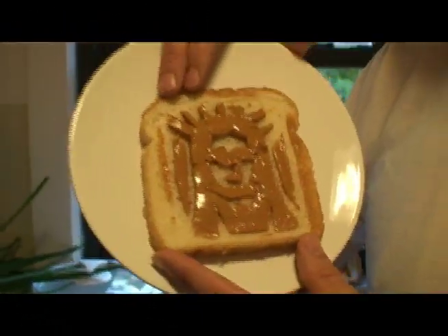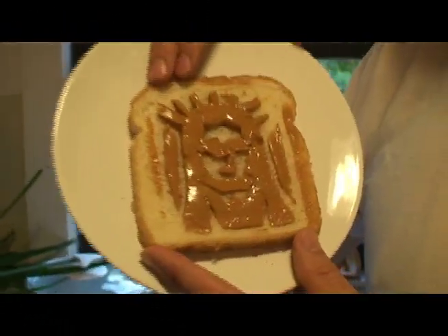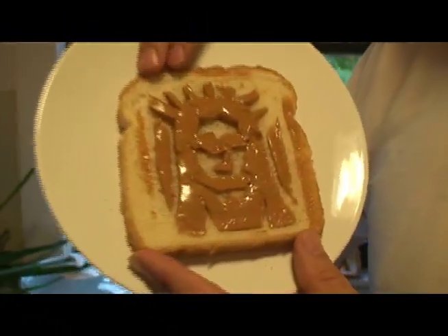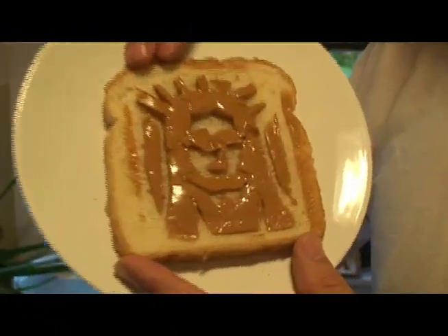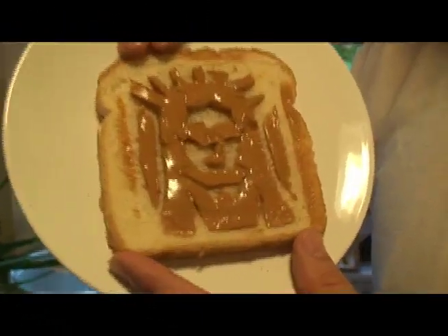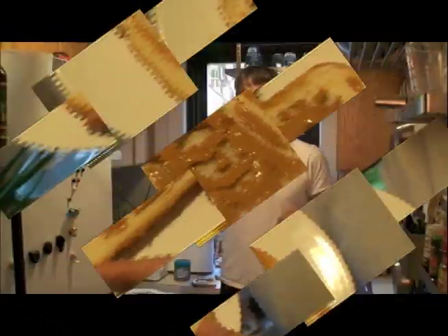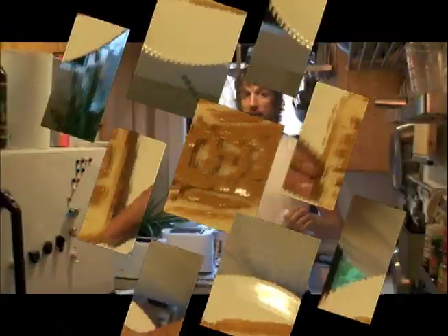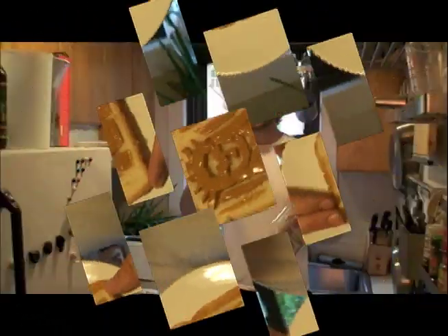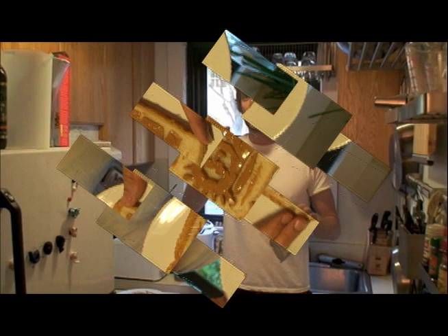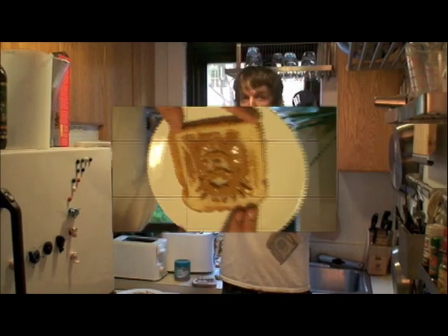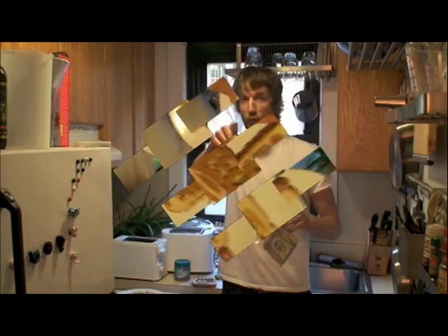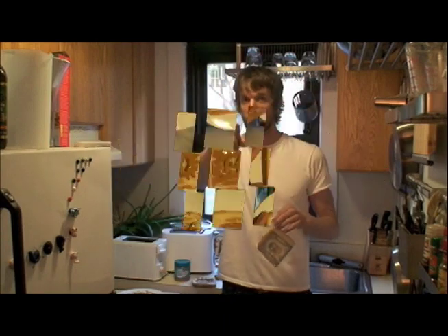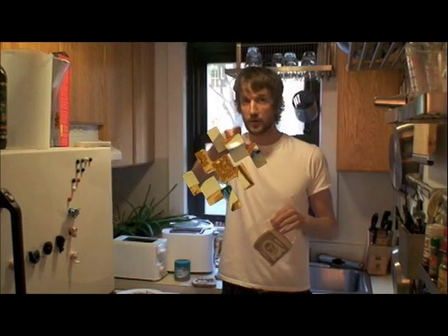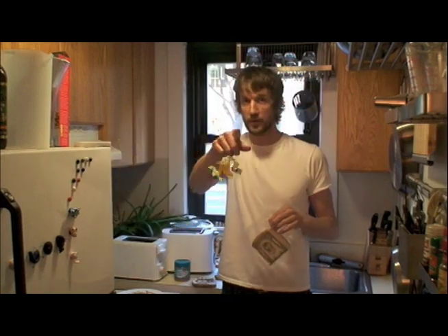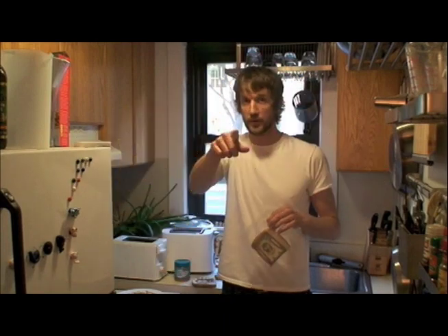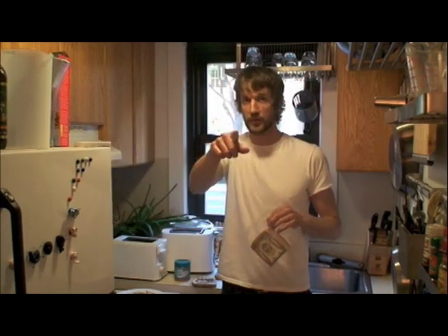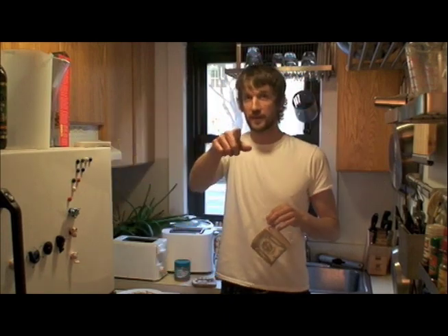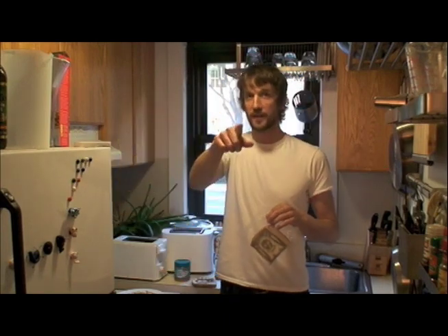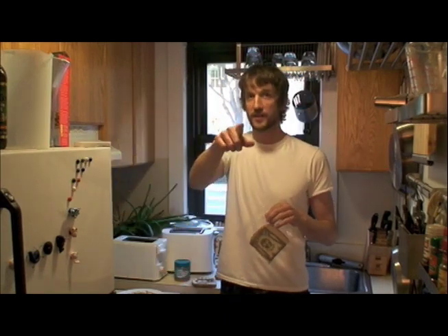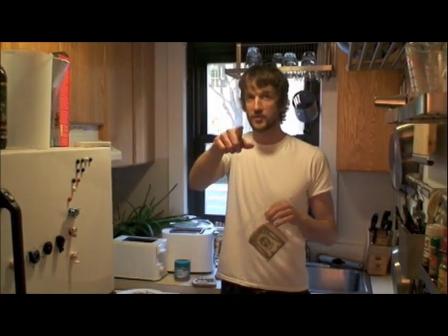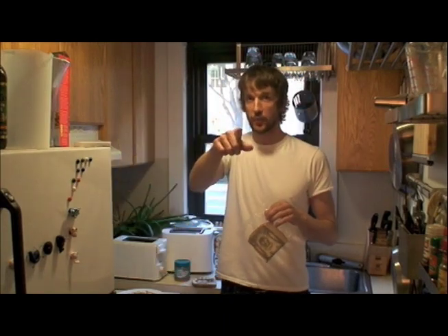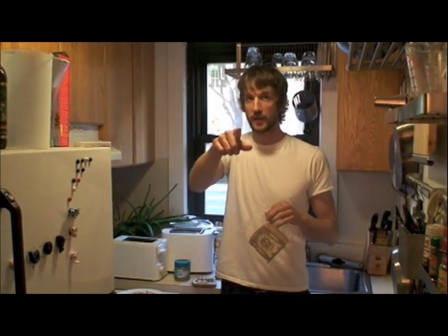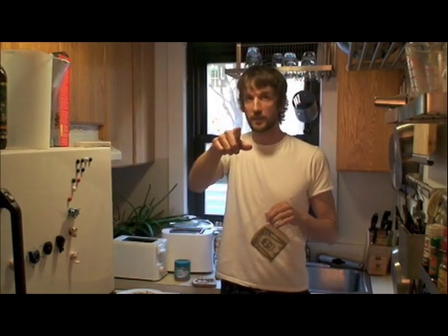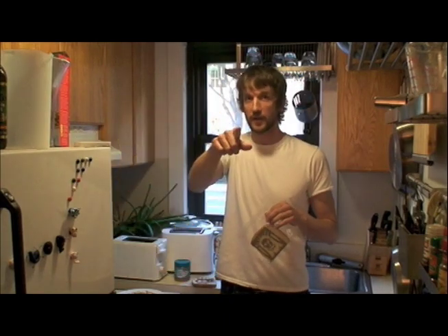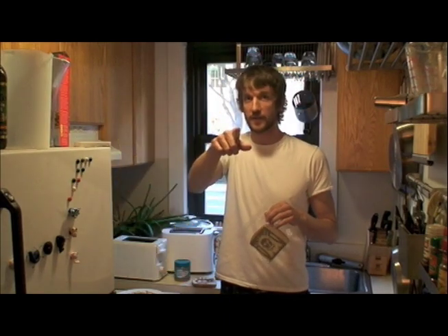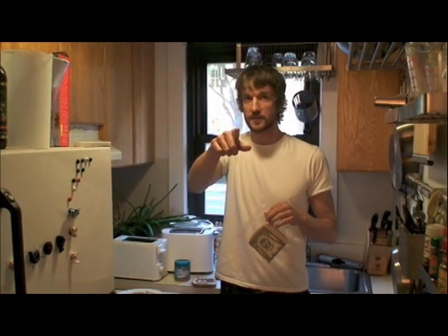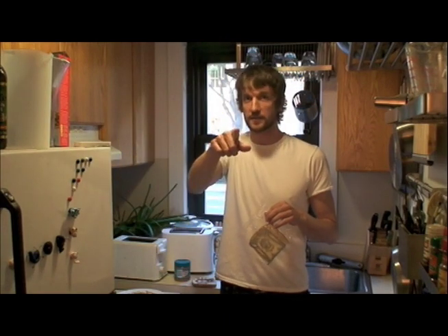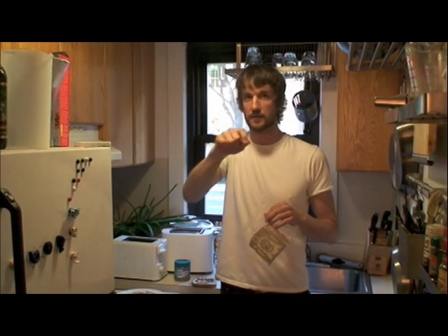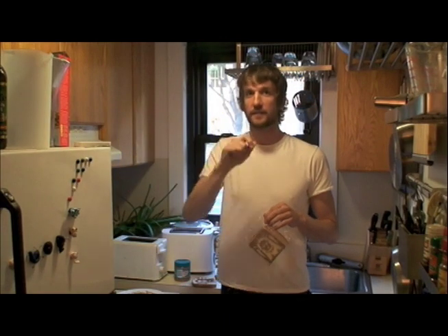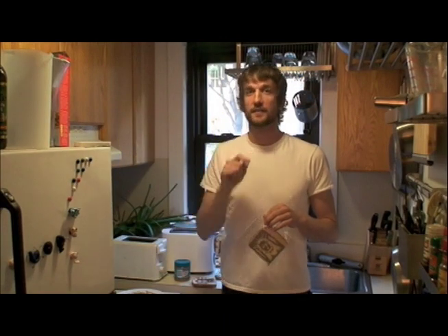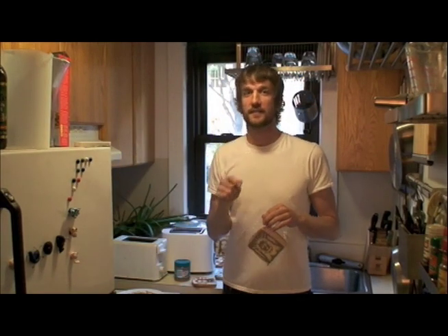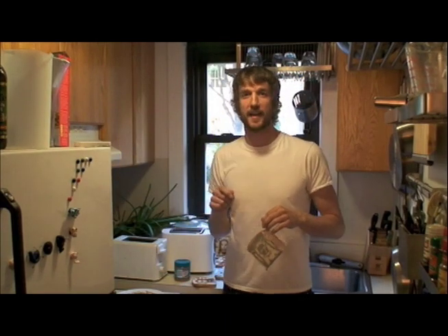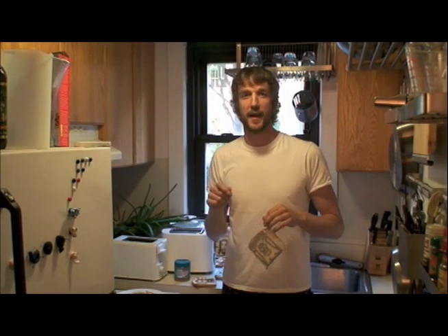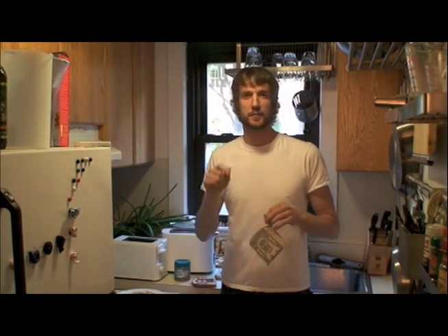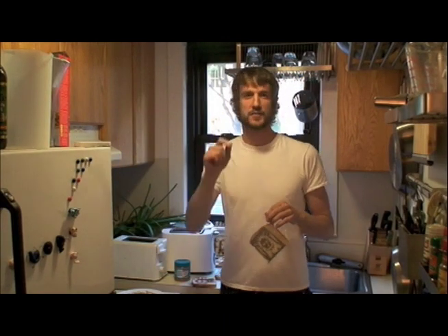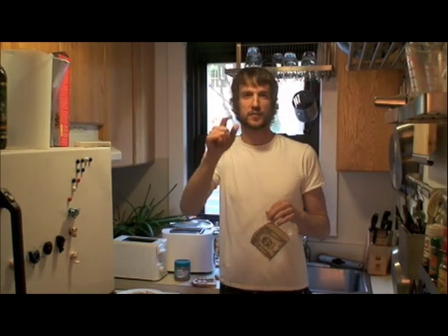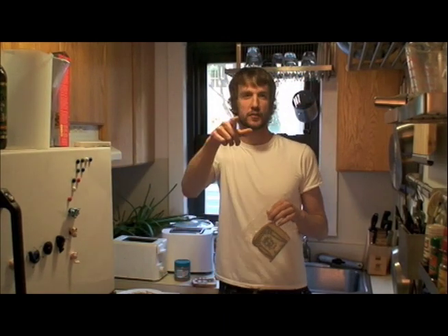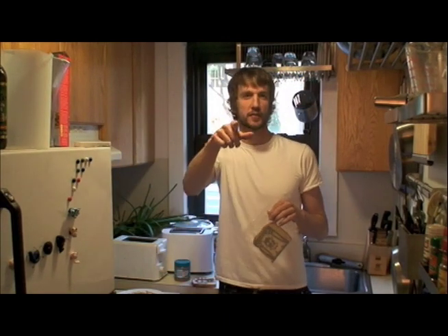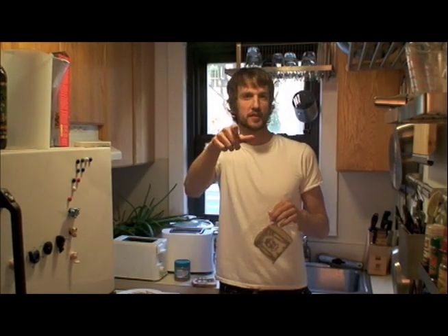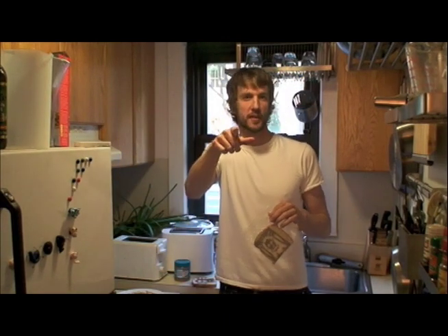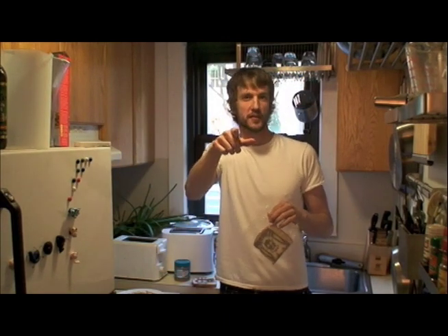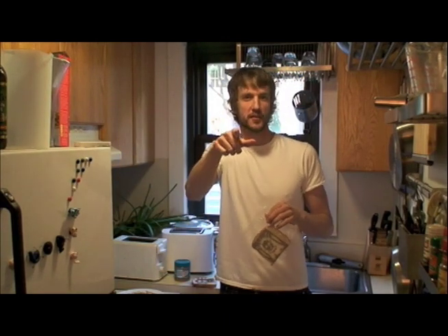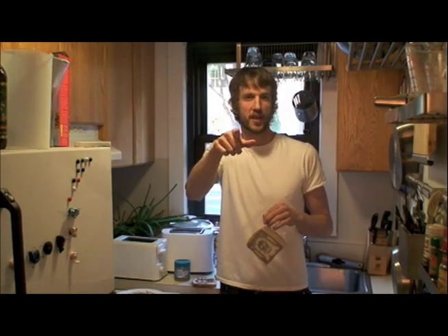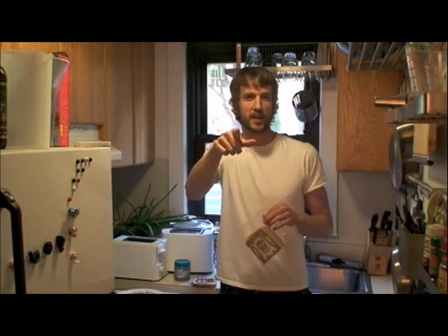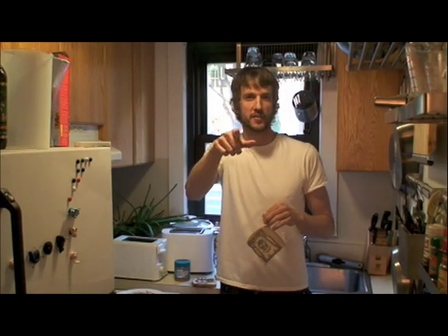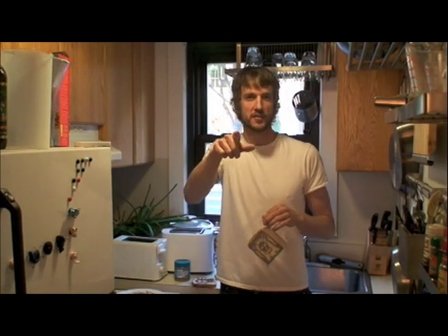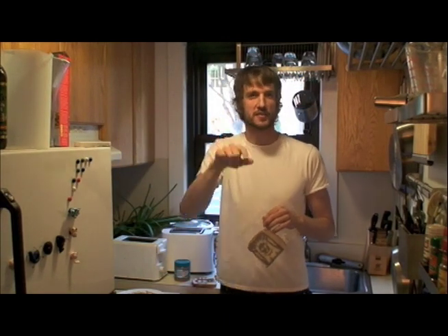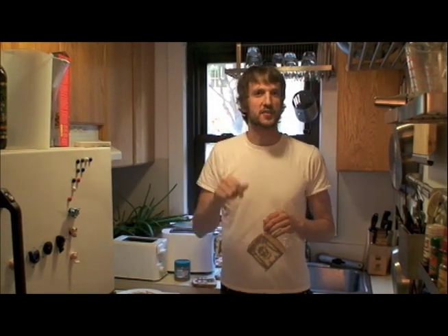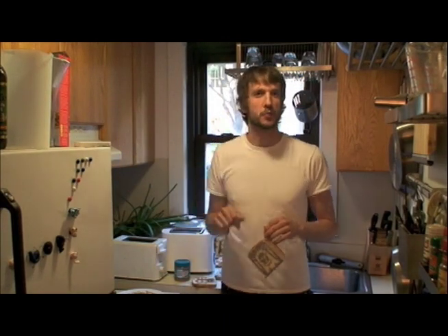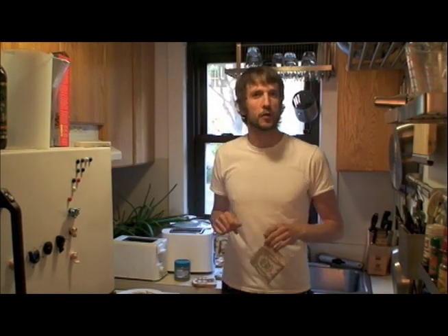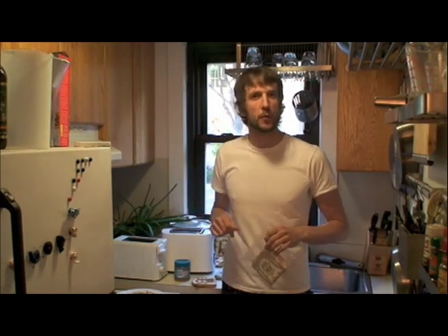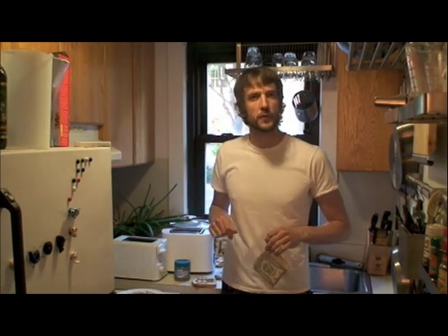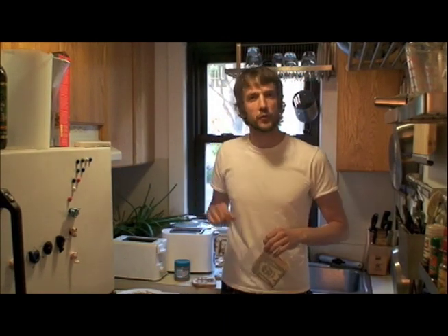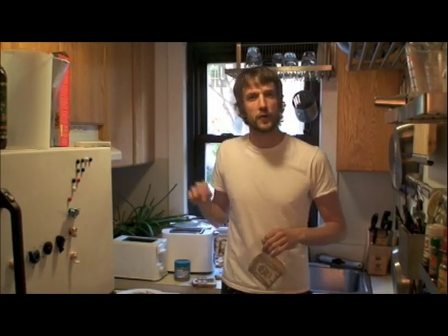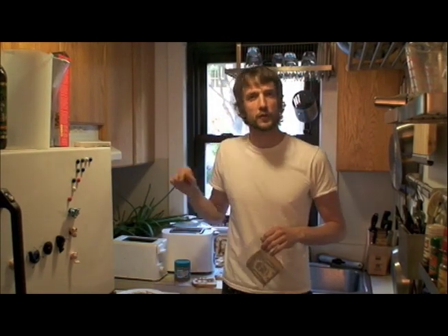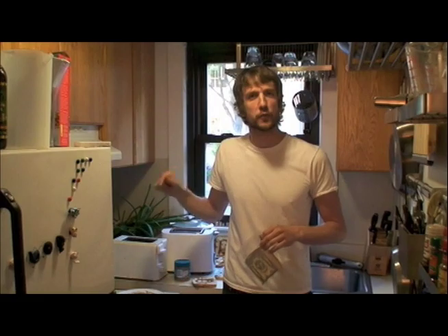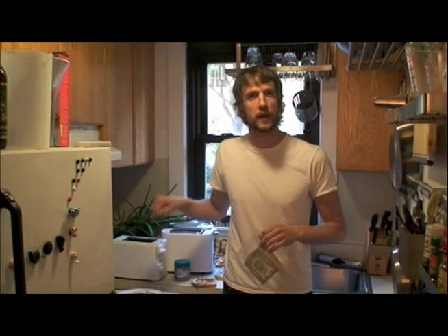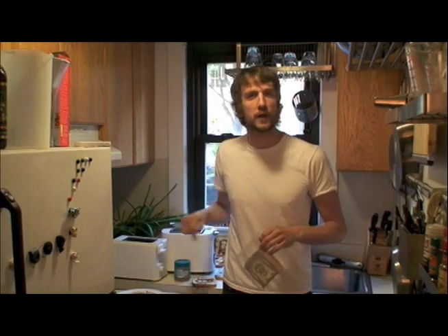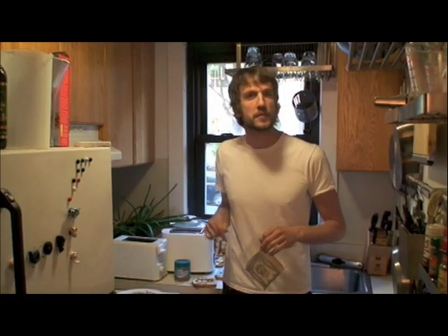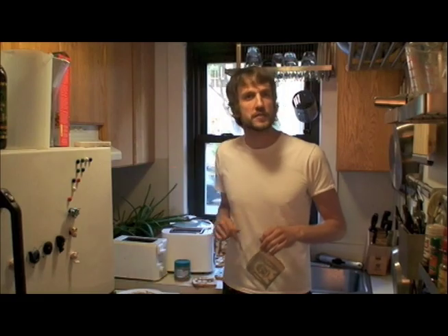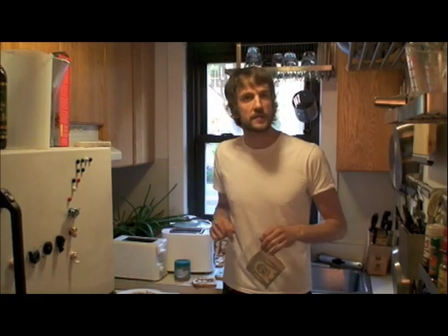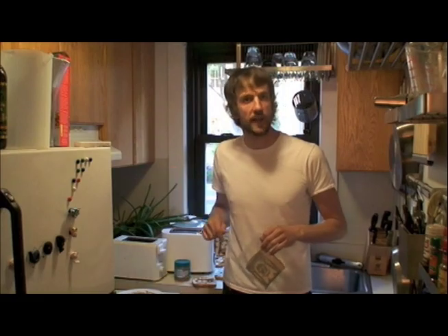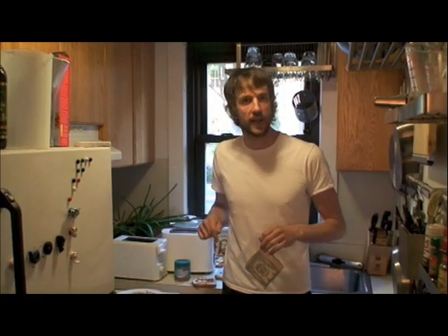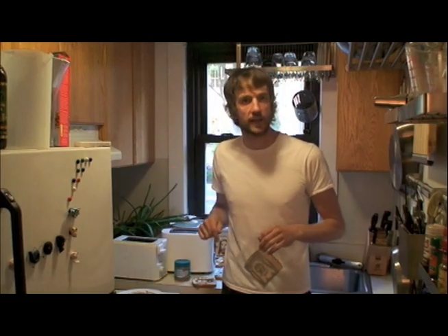But wait — if you order within the next 20 minutes, absolutely nothing changes, because we're open 24 hours a day.